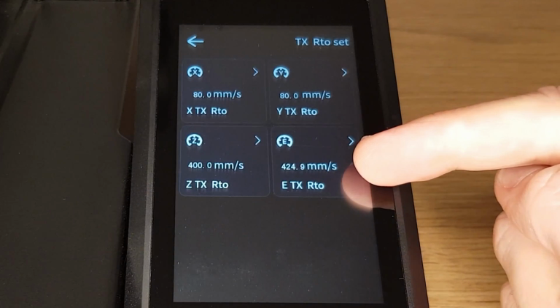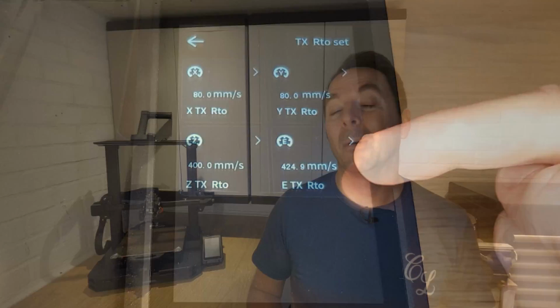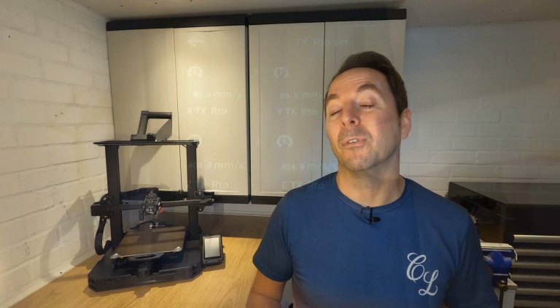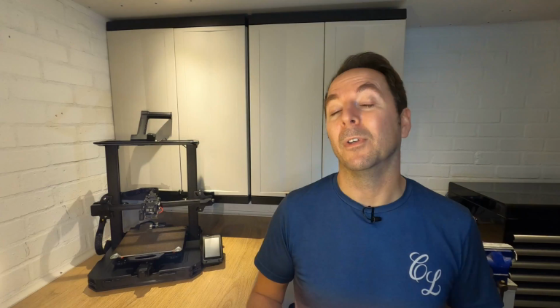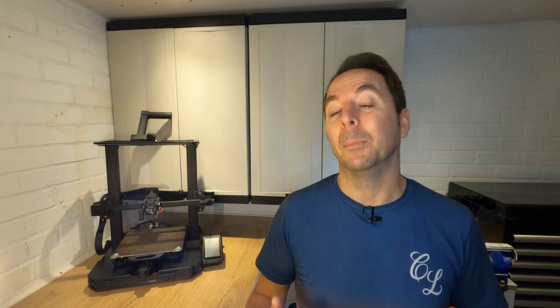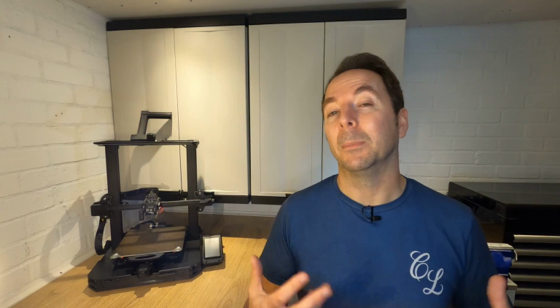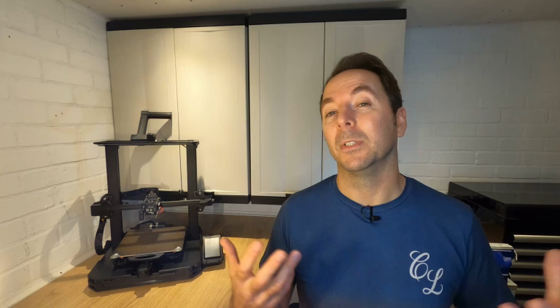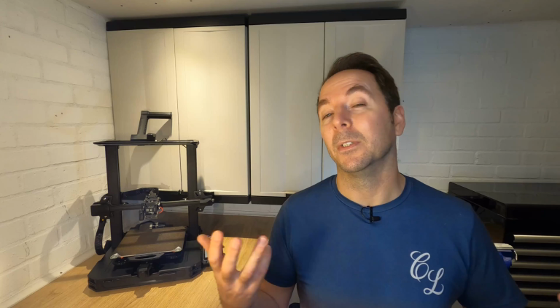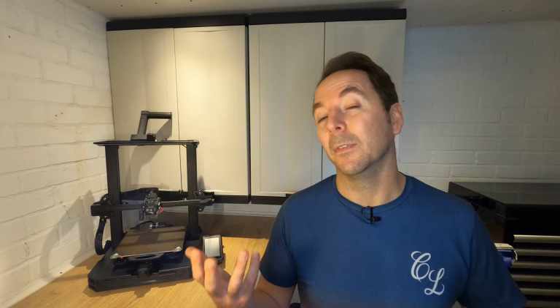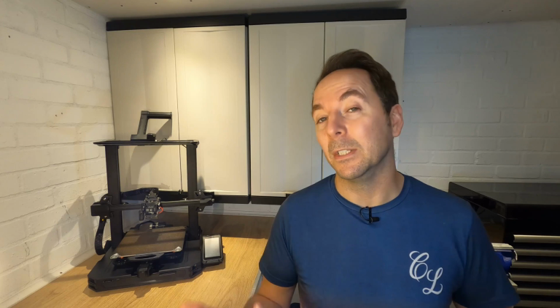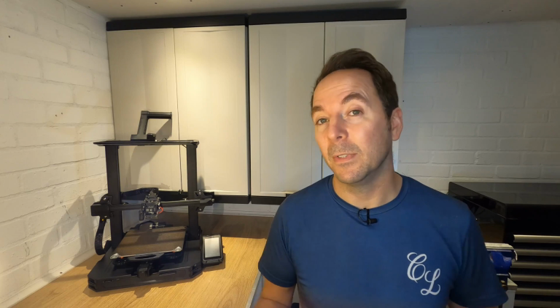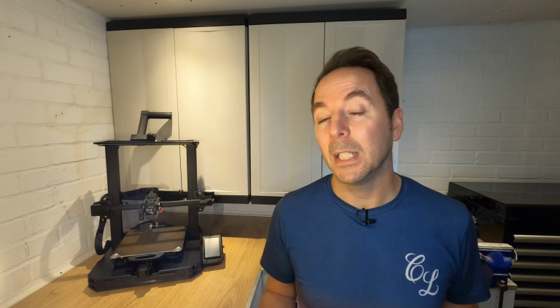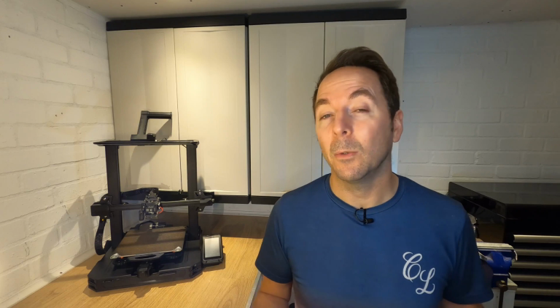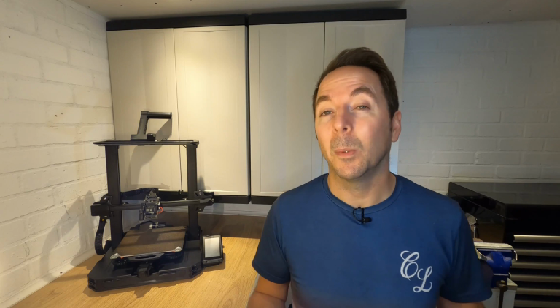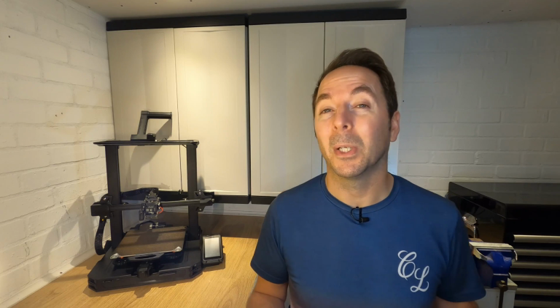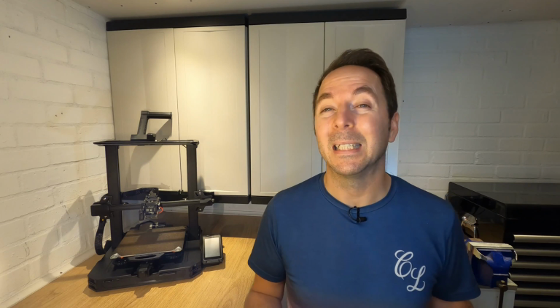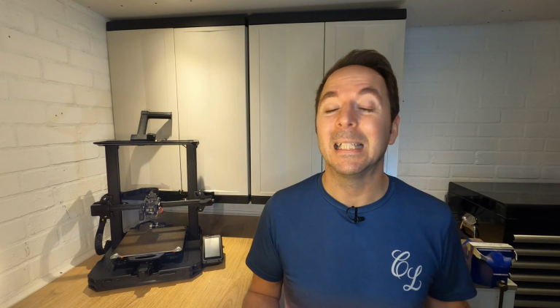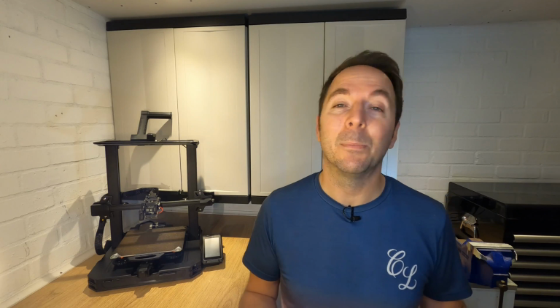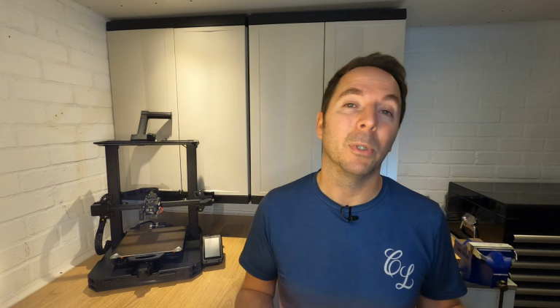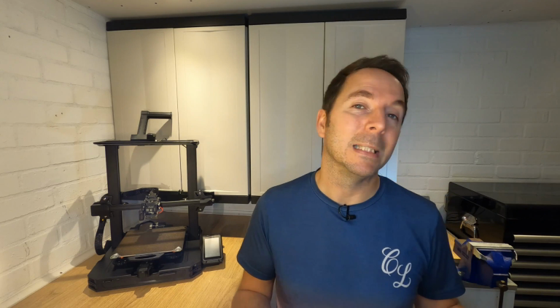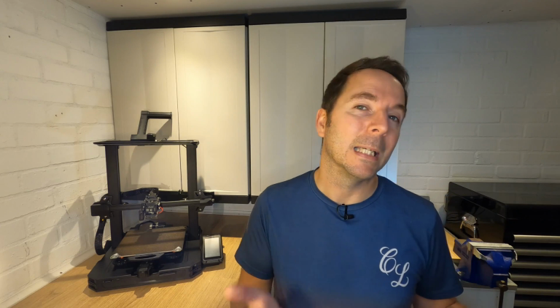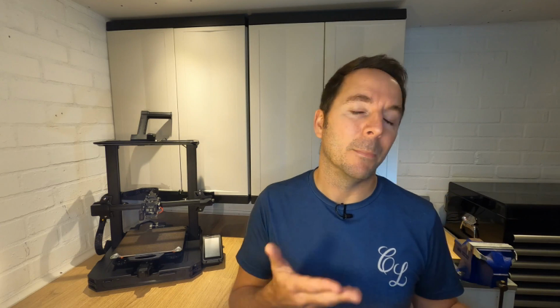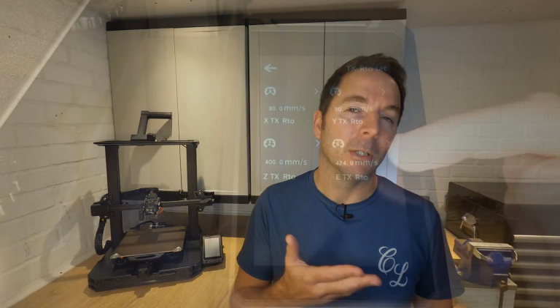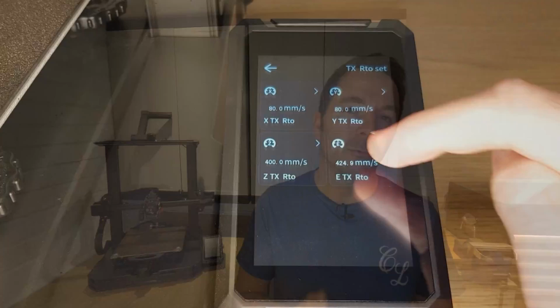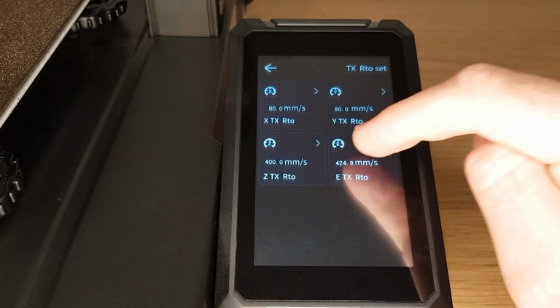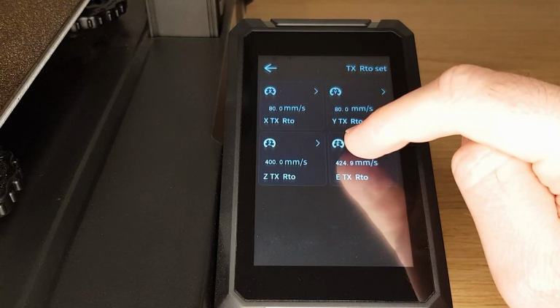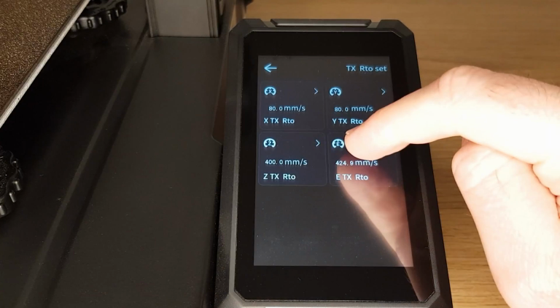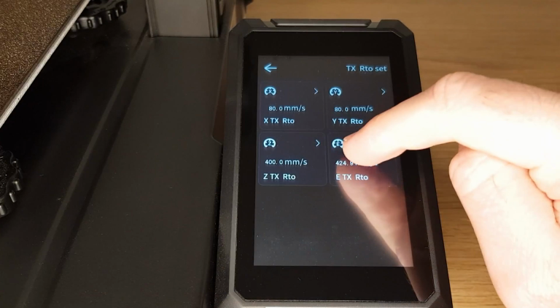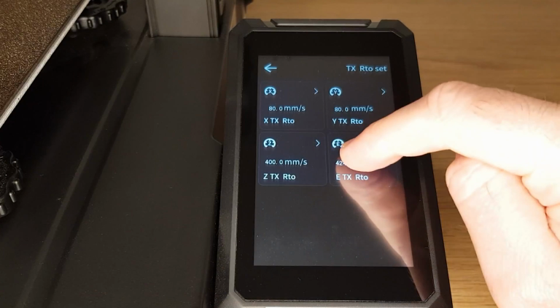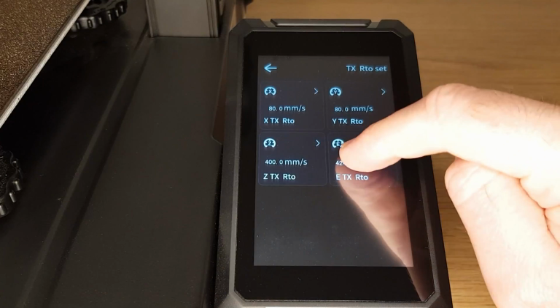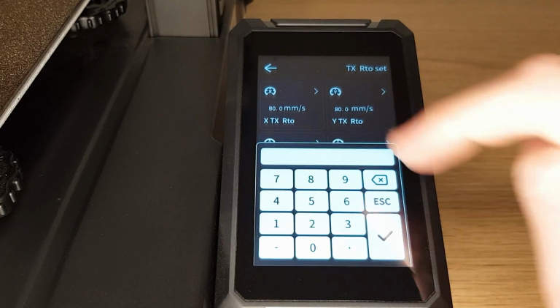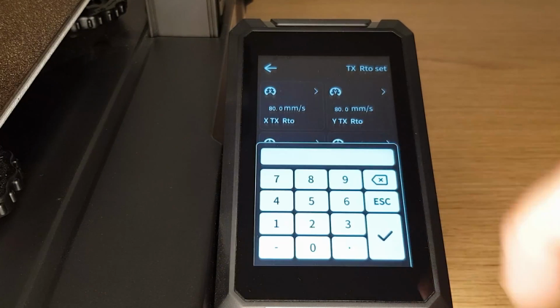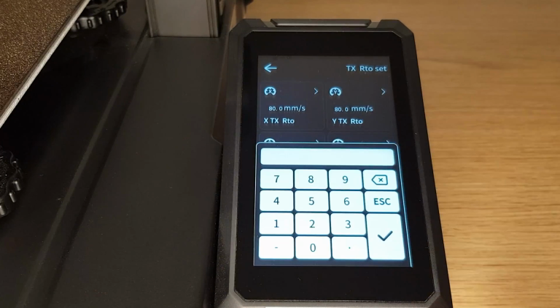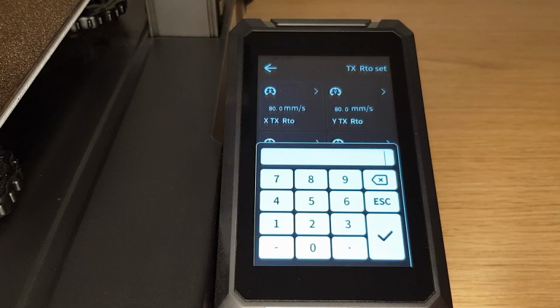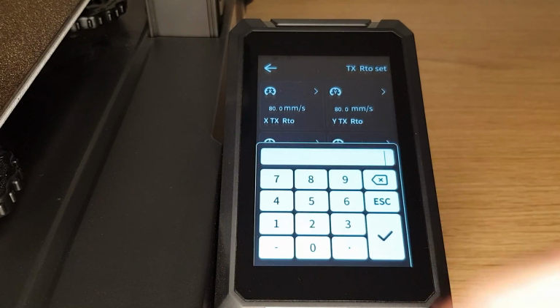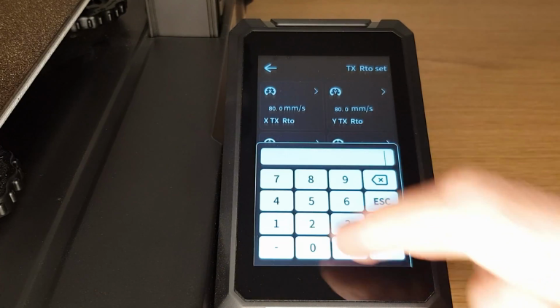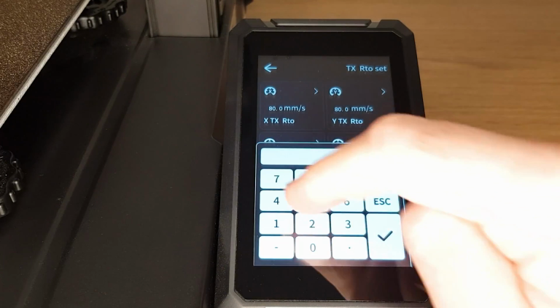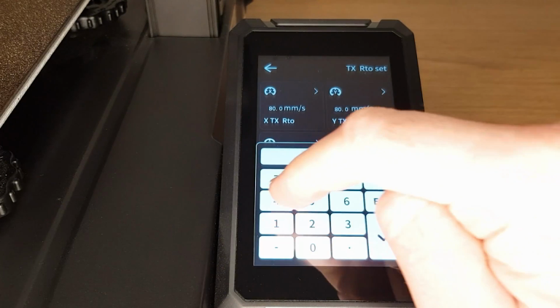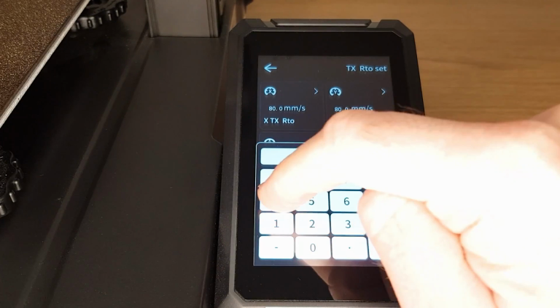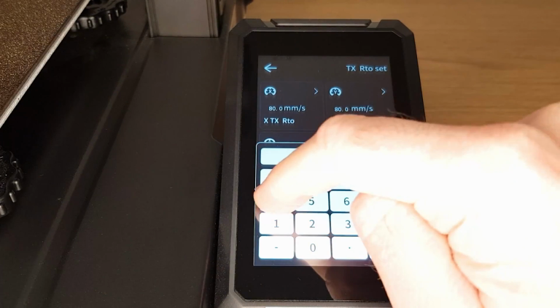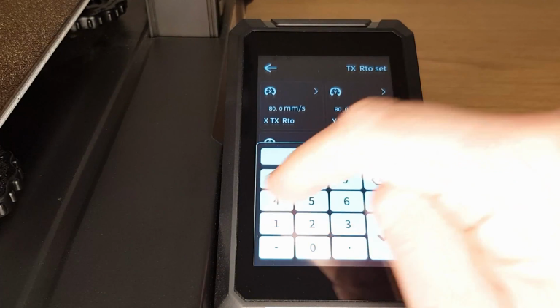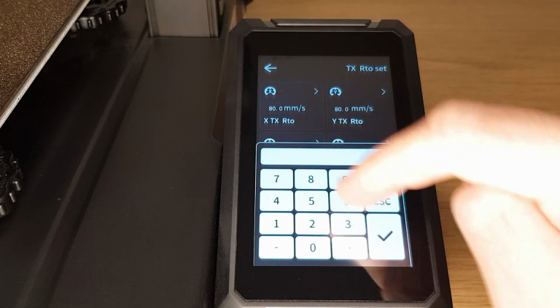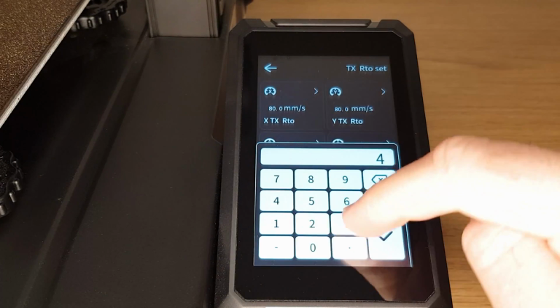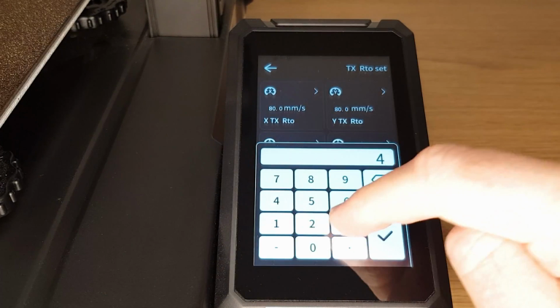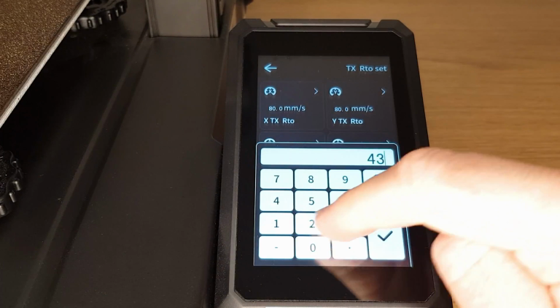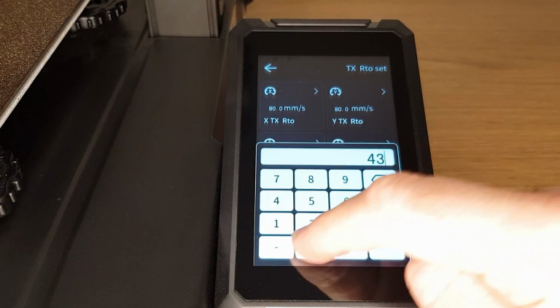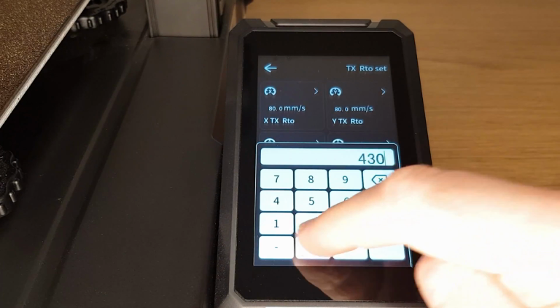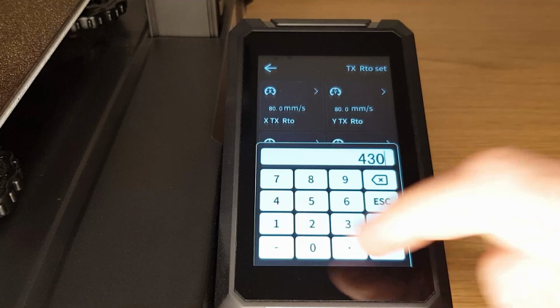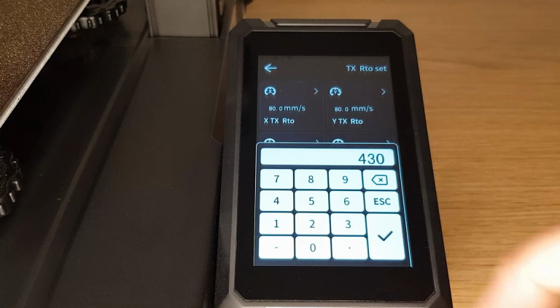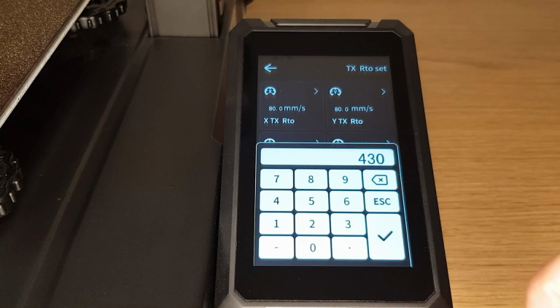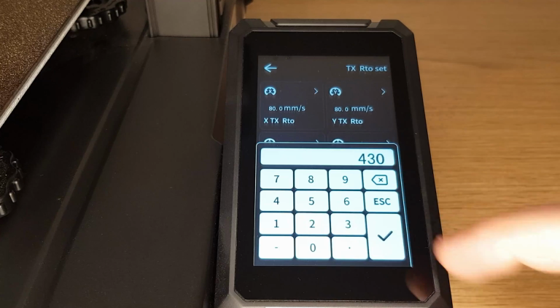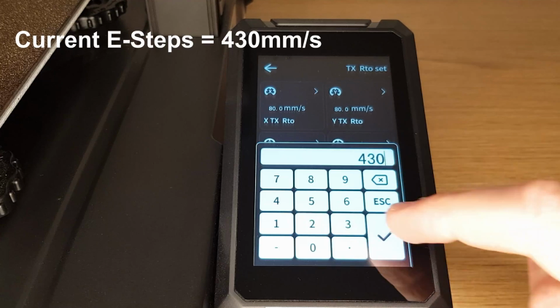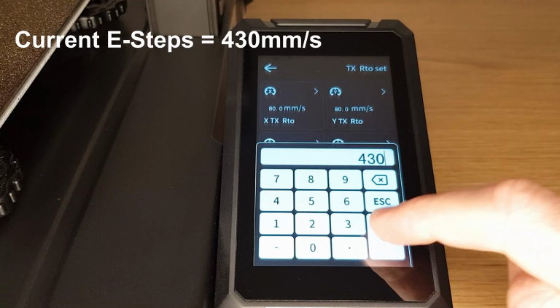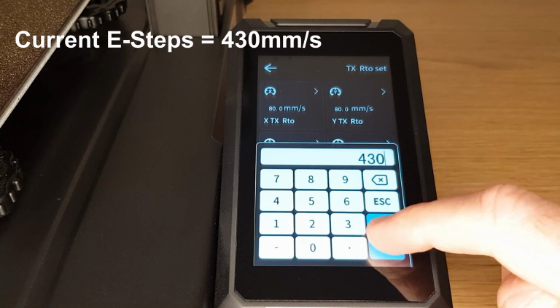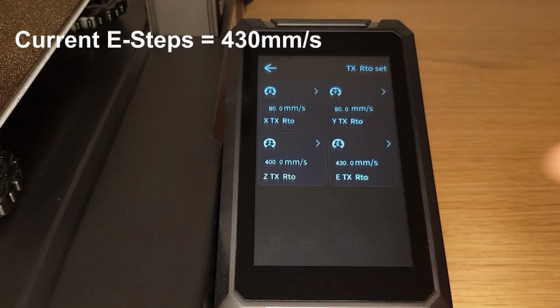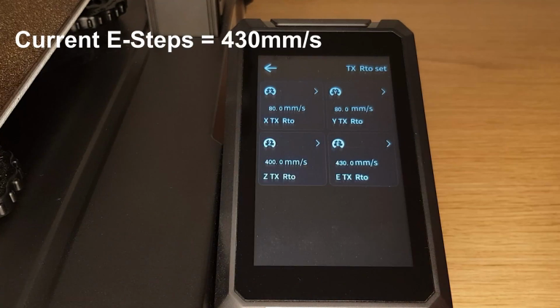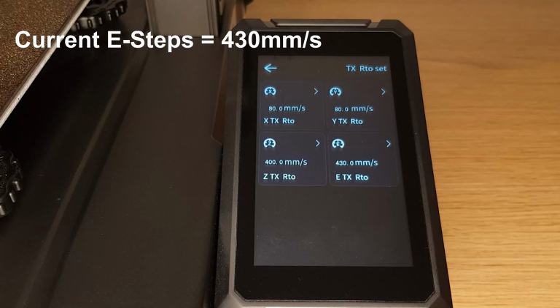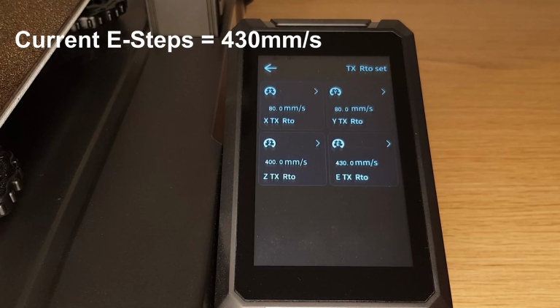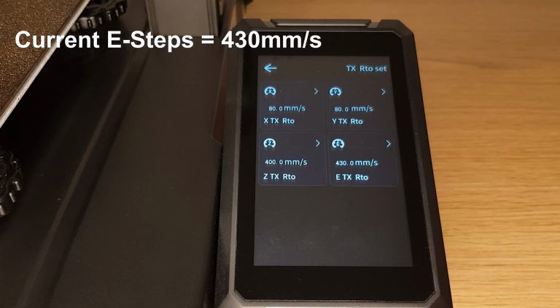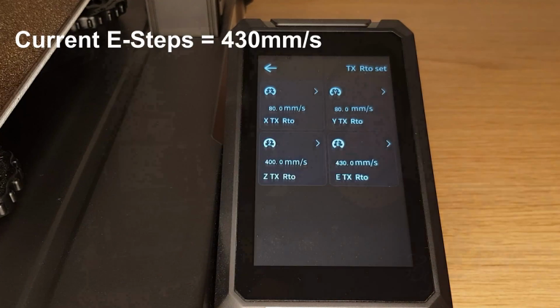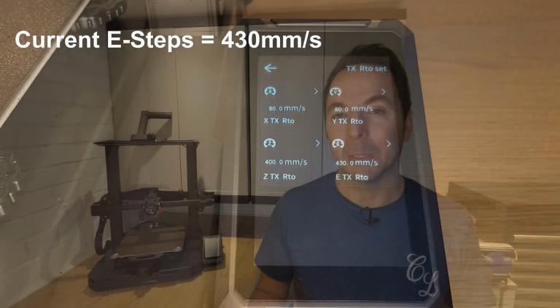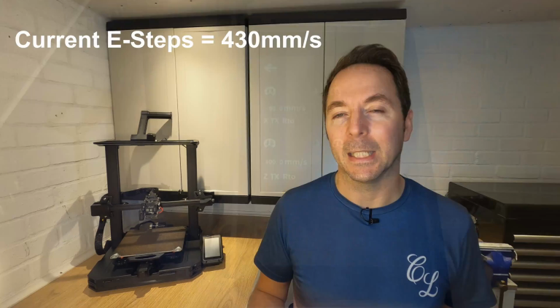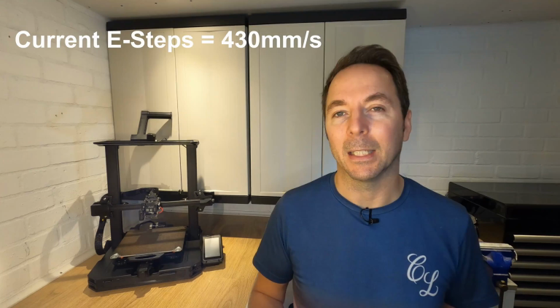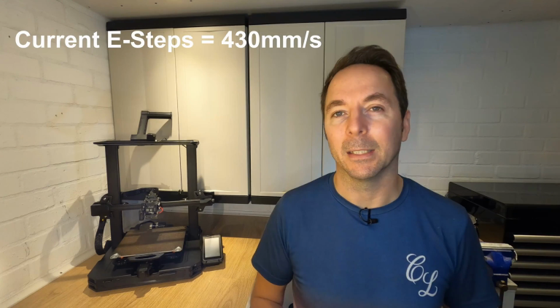For the purposes of this video I'm going to deliberately set mine wrong so that I can show you how to correct it. I'm setting mine to 430.